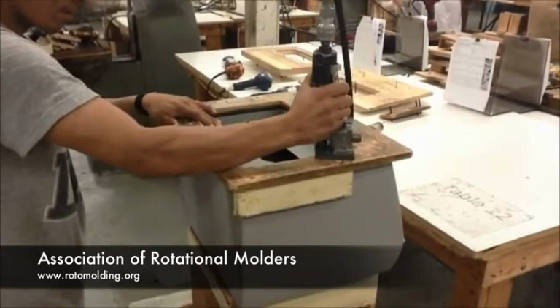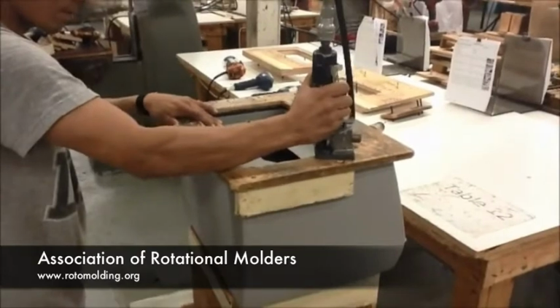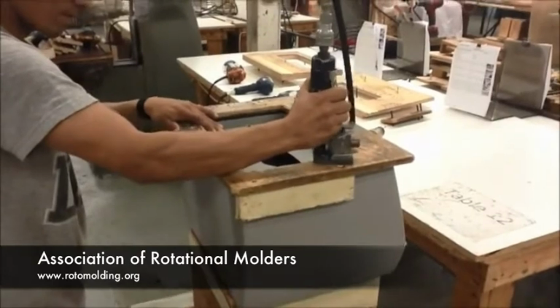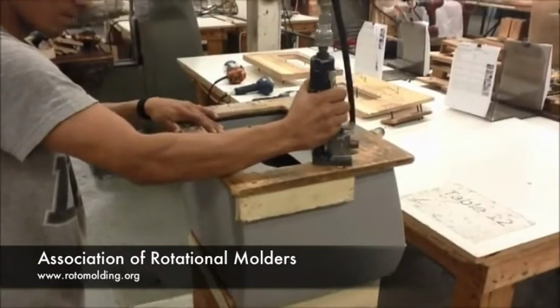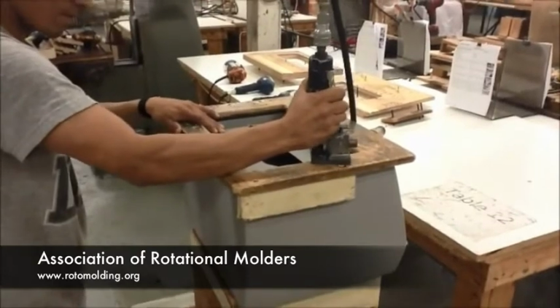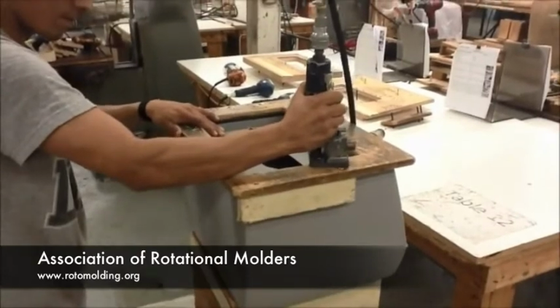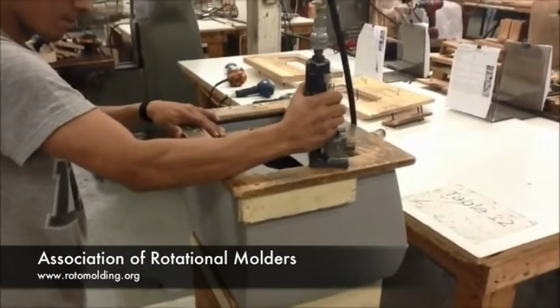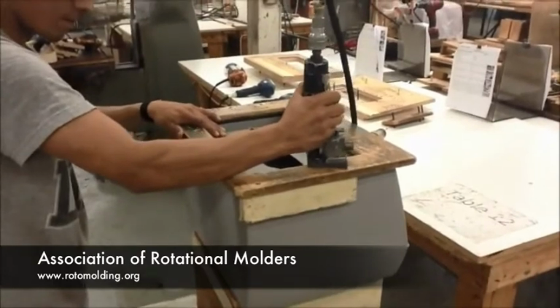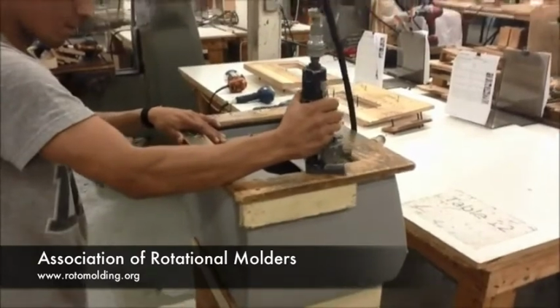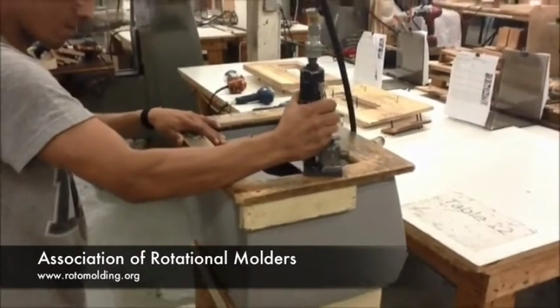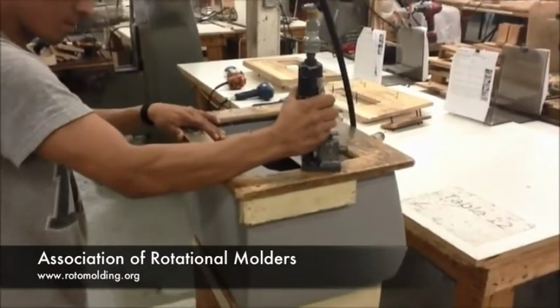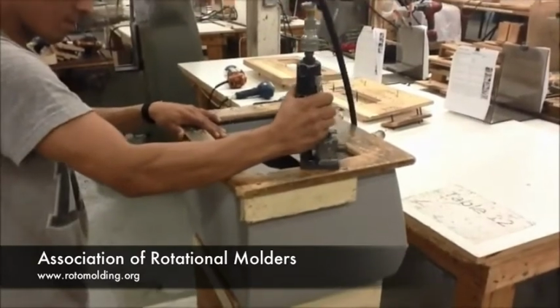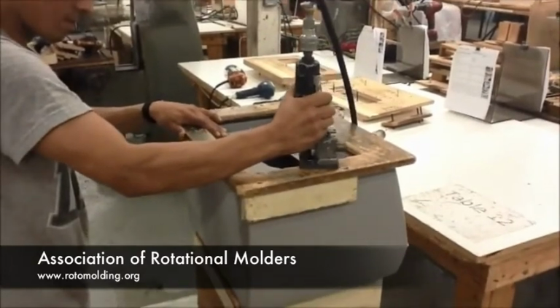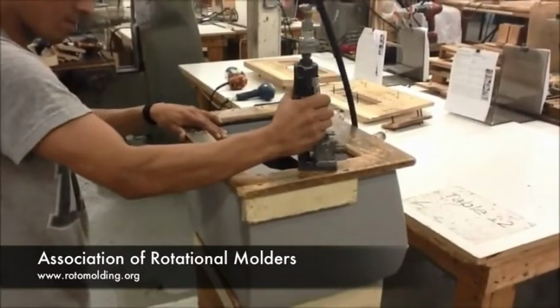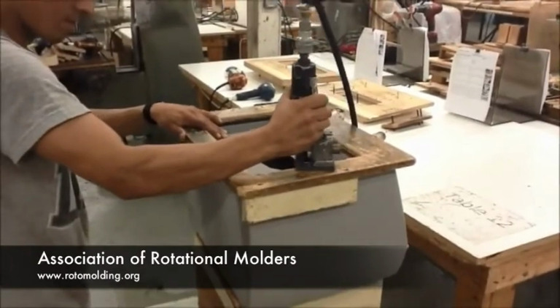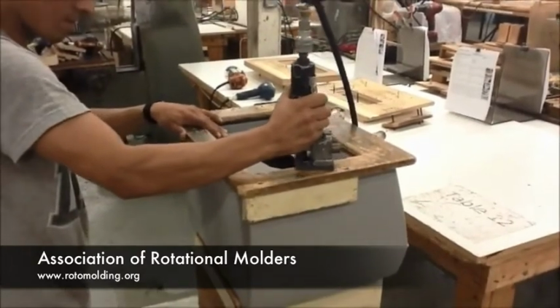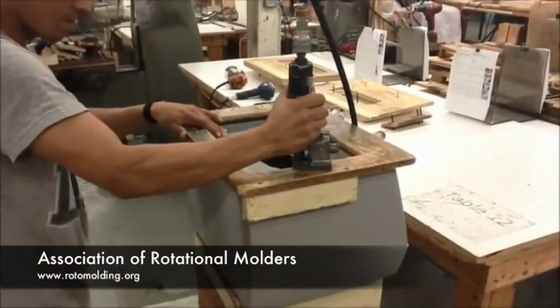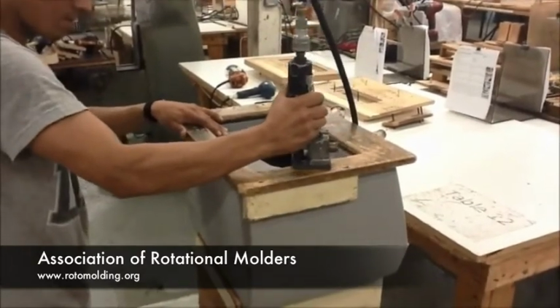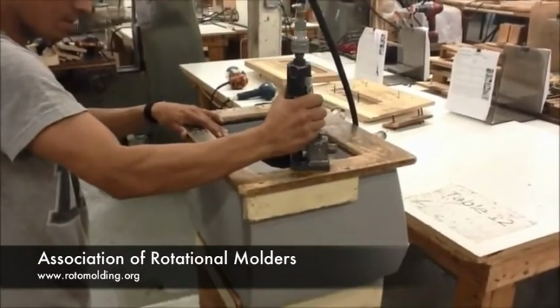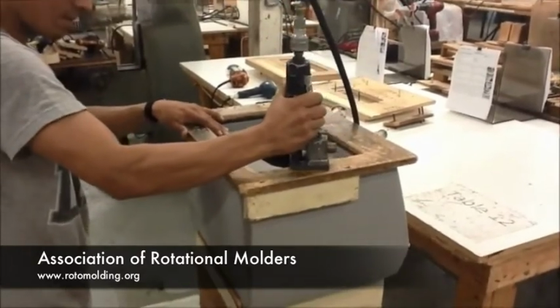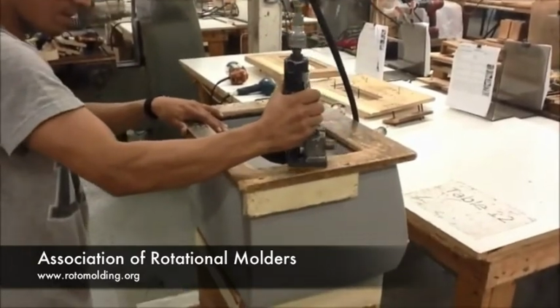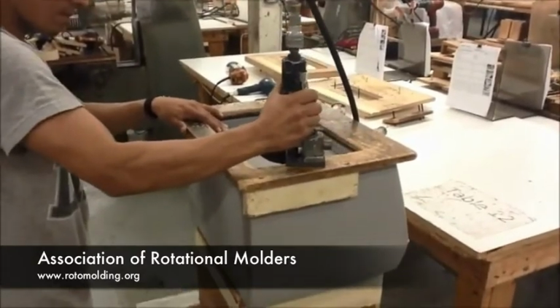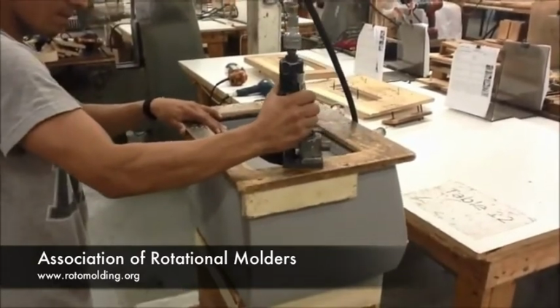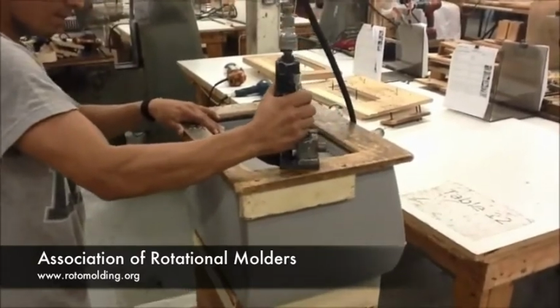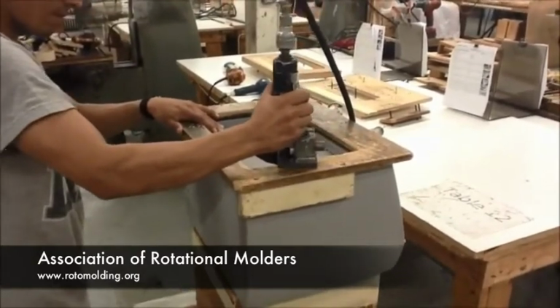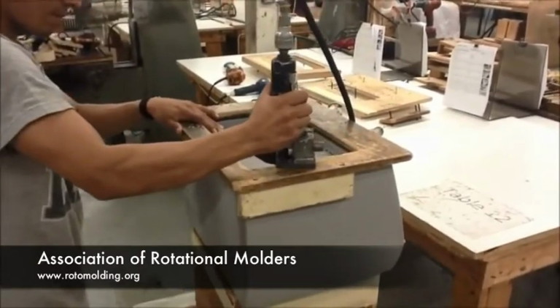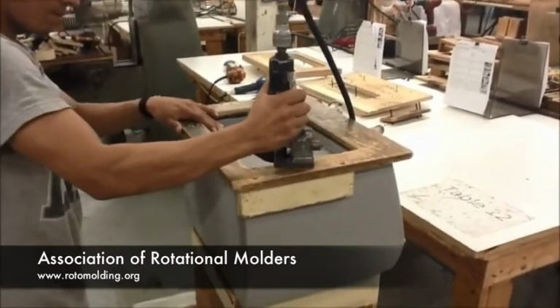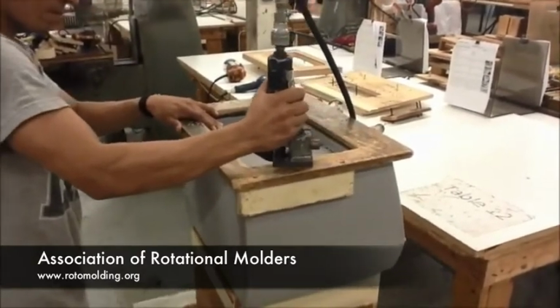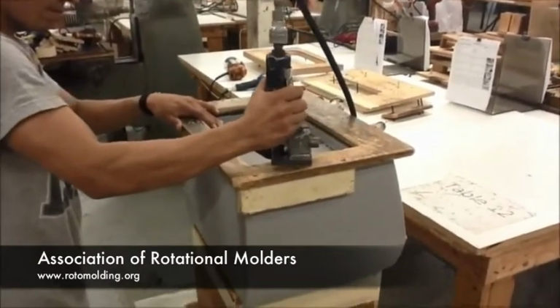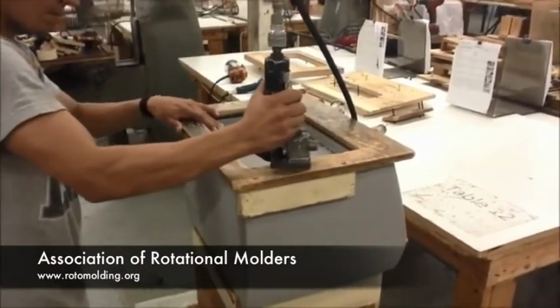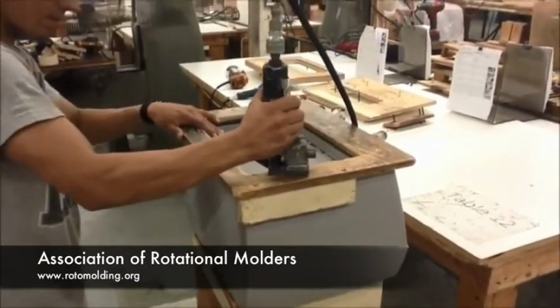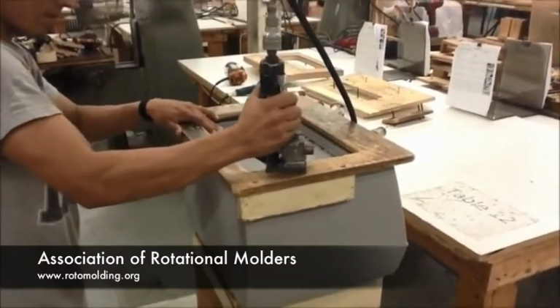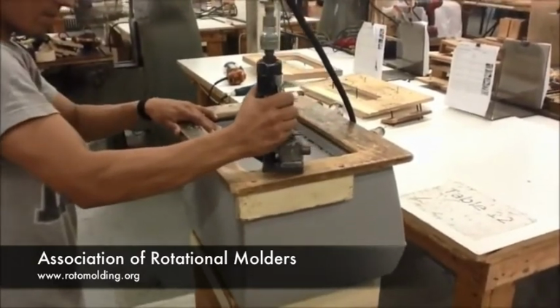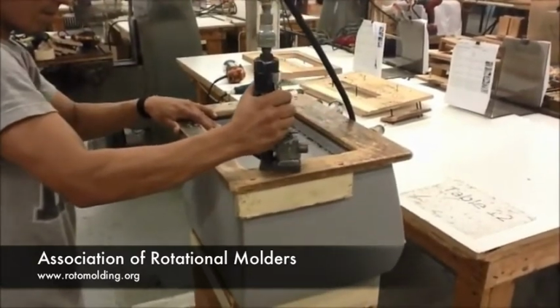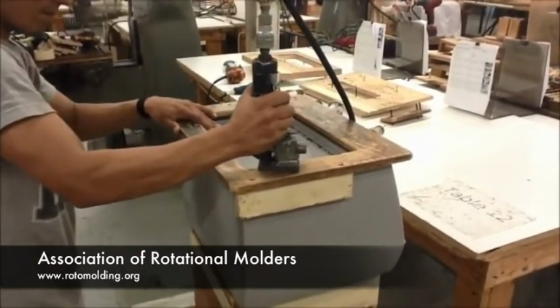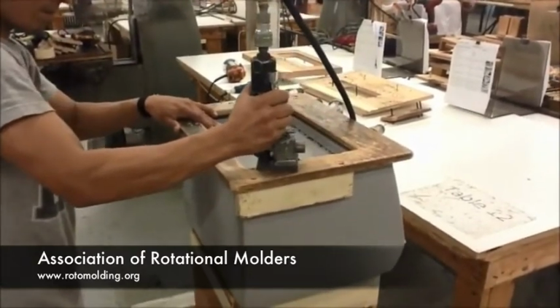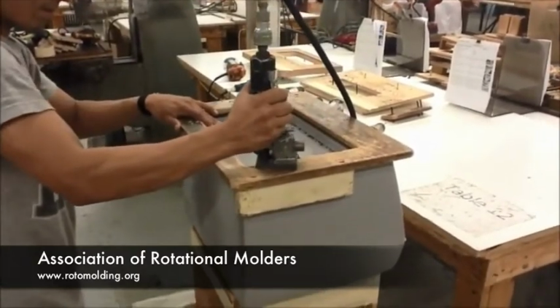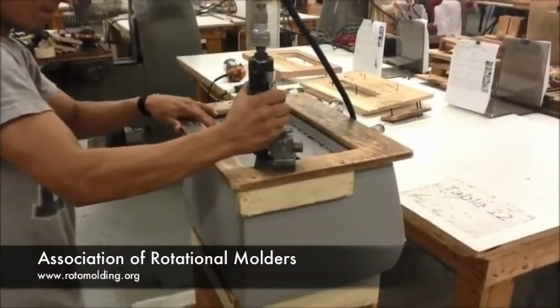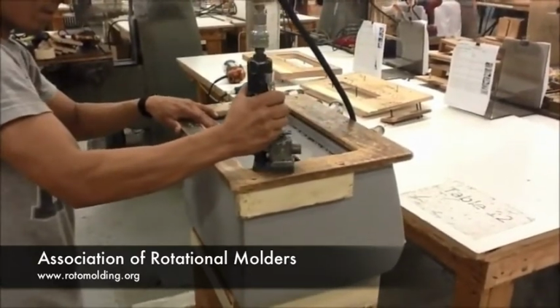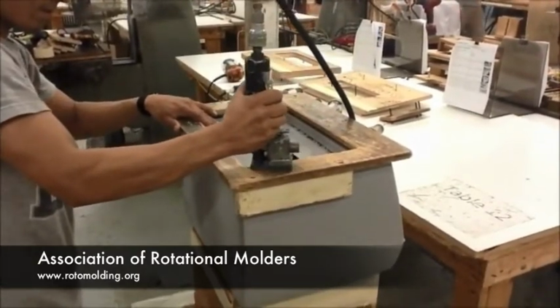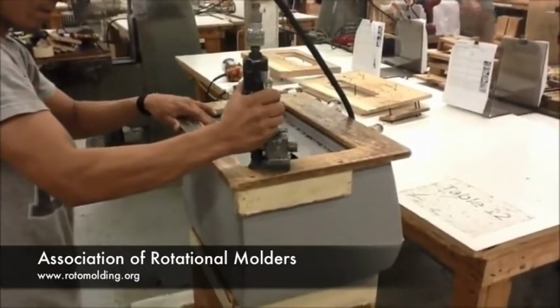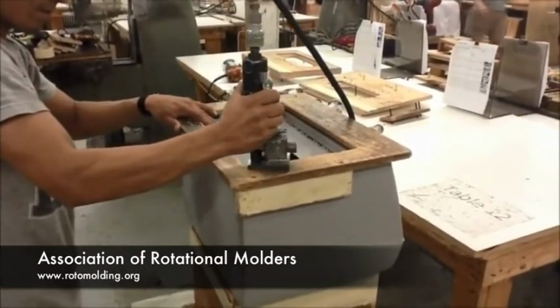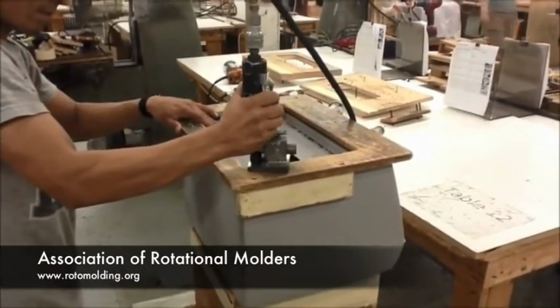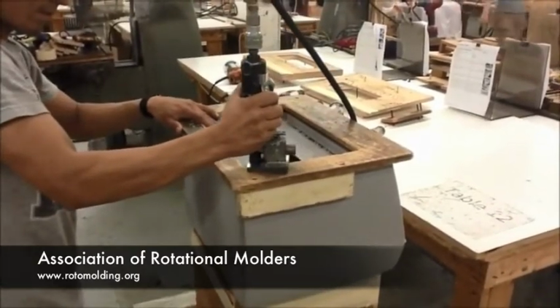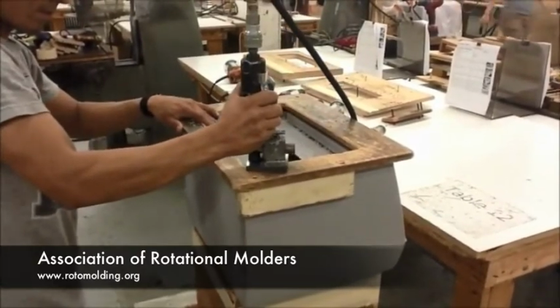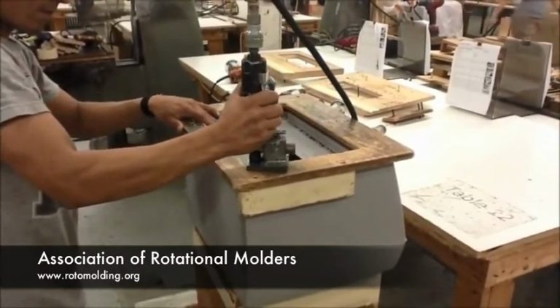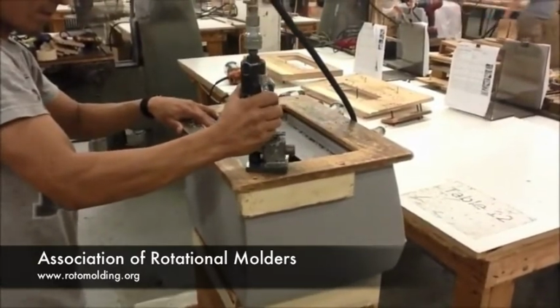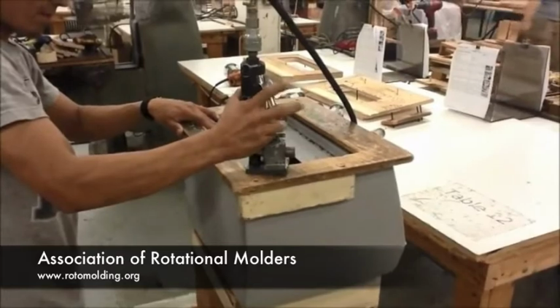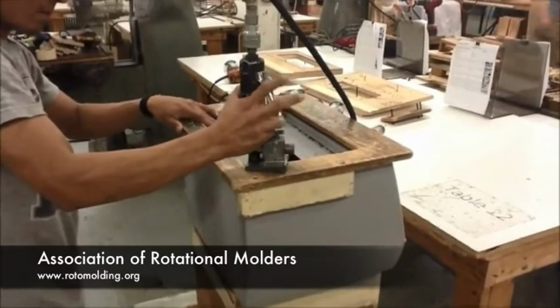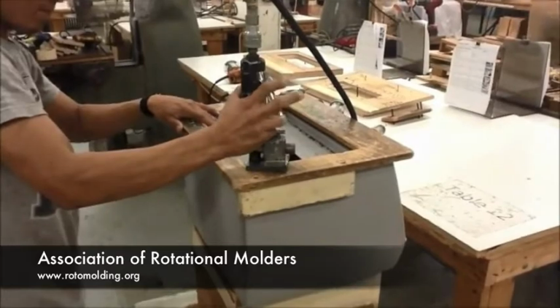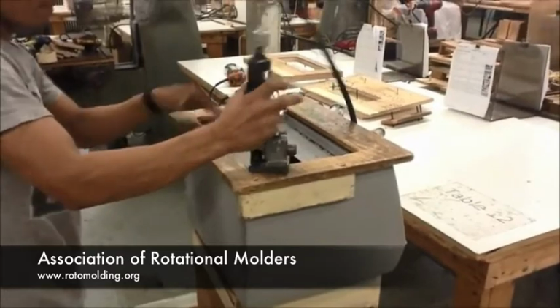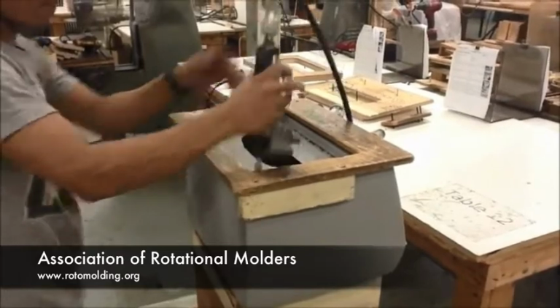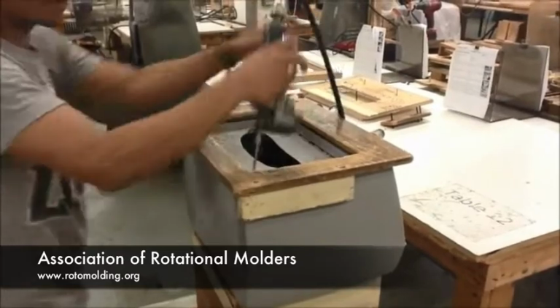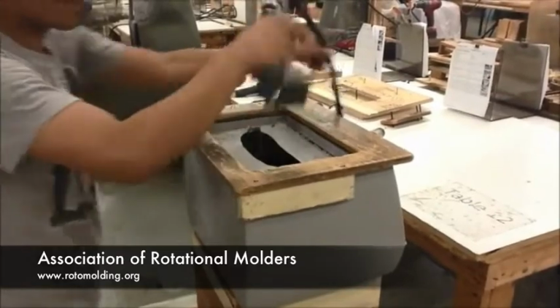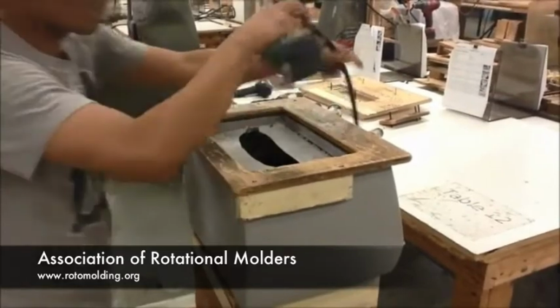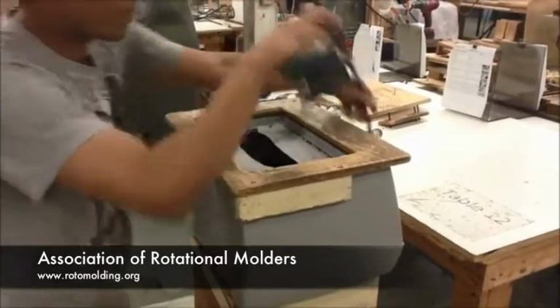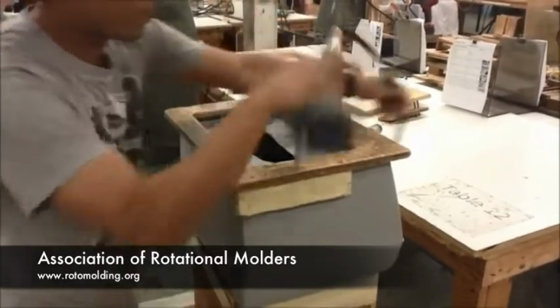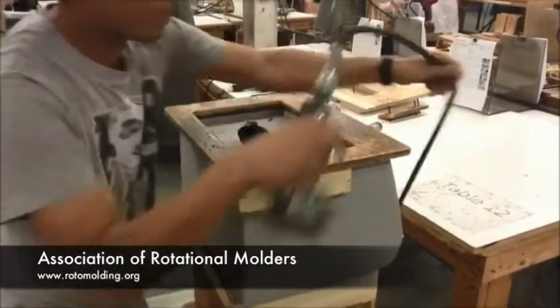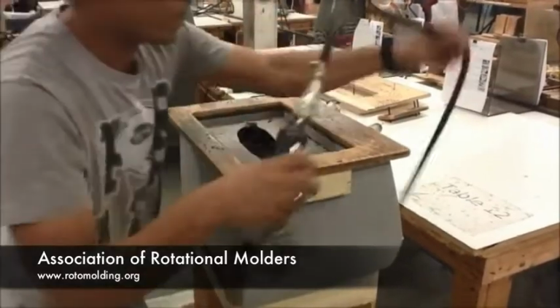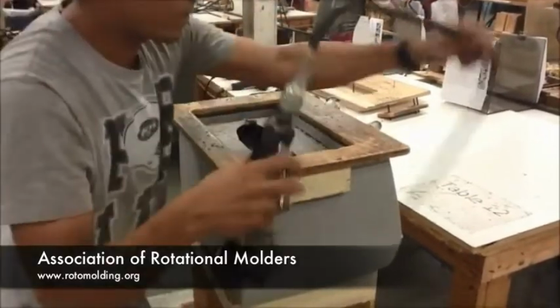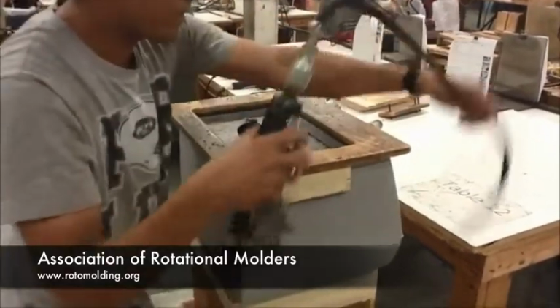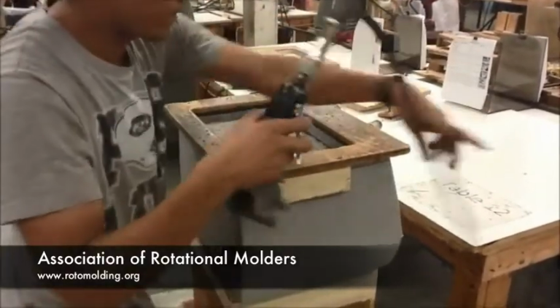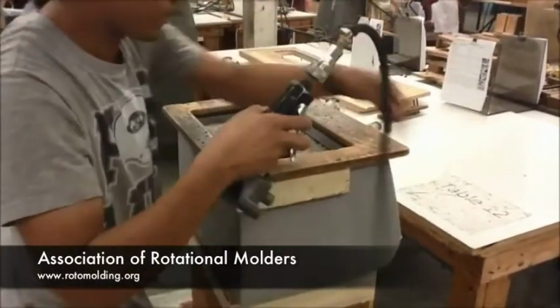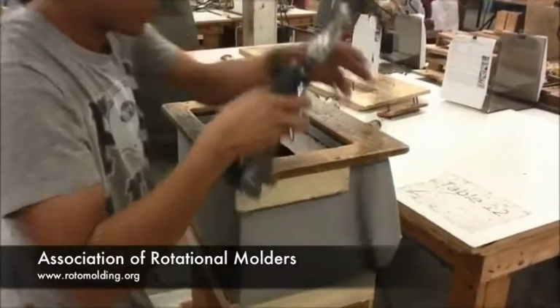Some people are afraid to use wood, but these pictures here are about at least 10 years old — showing that wood fixtures hold up well over time.